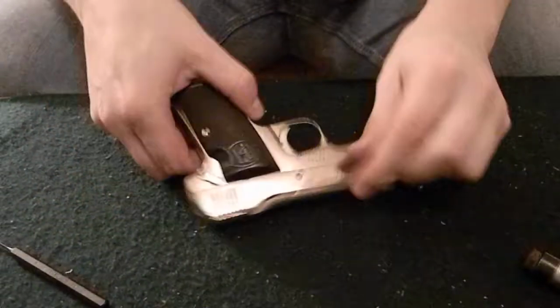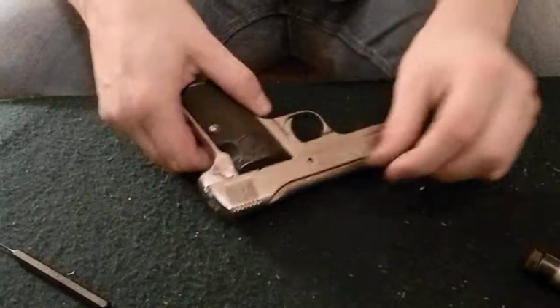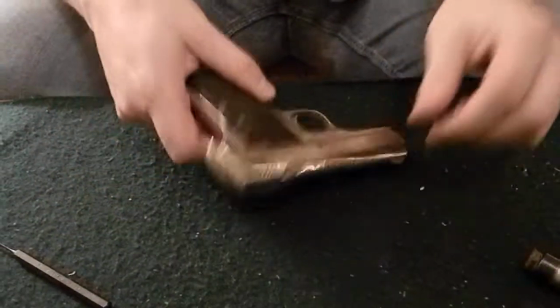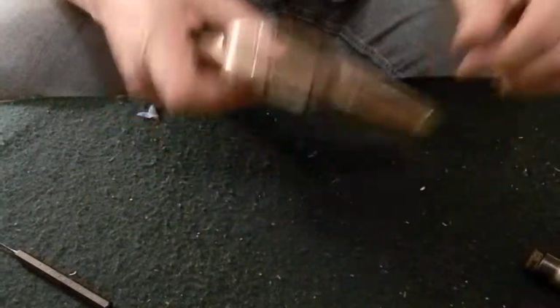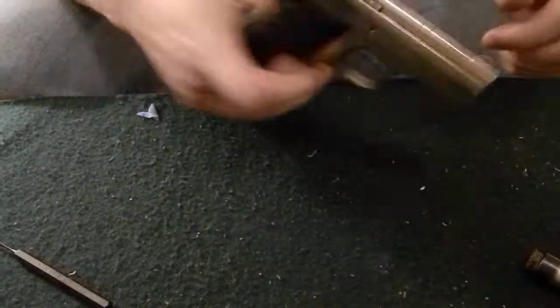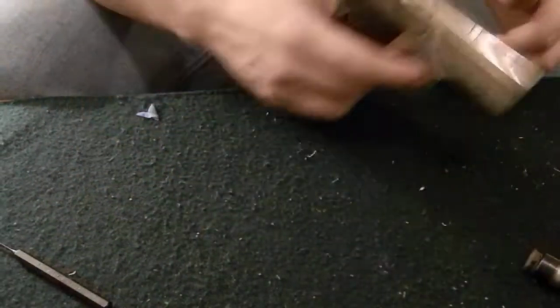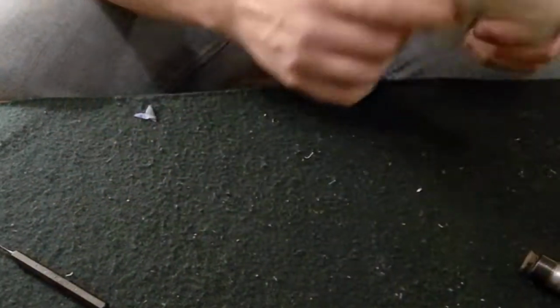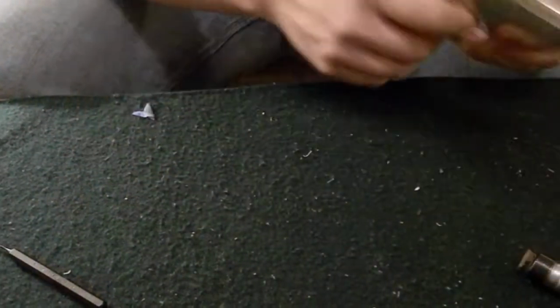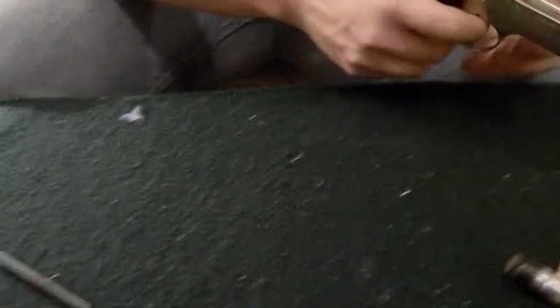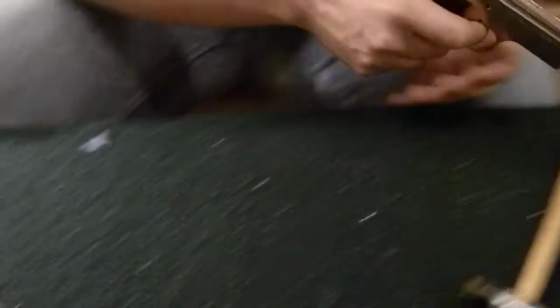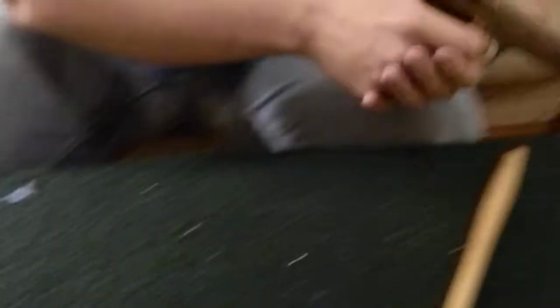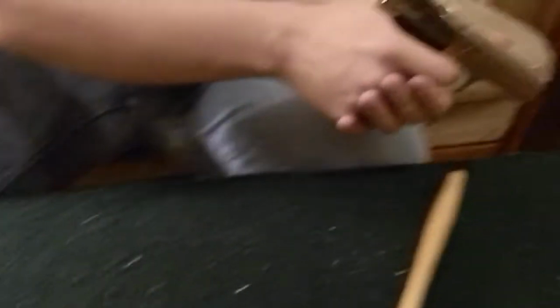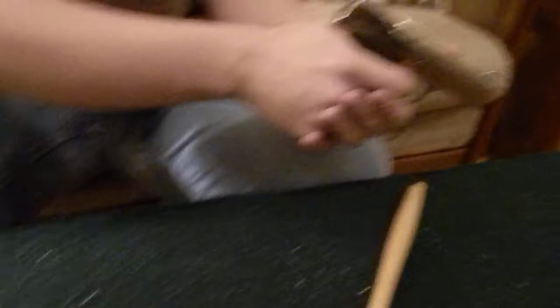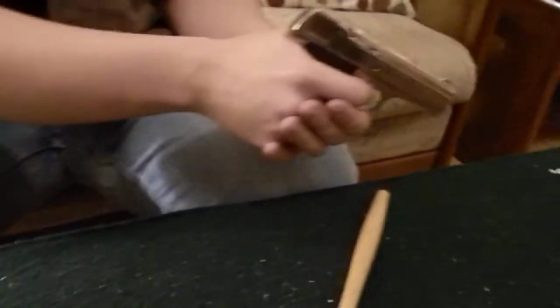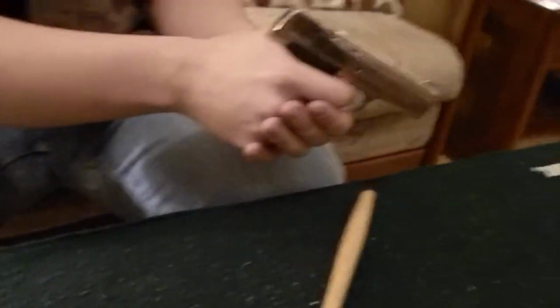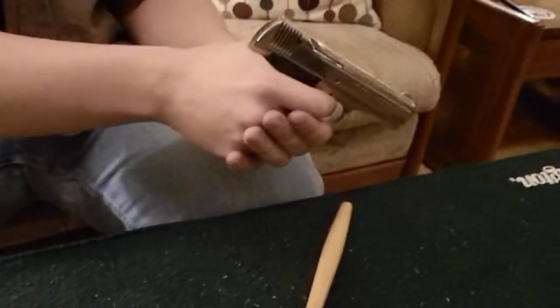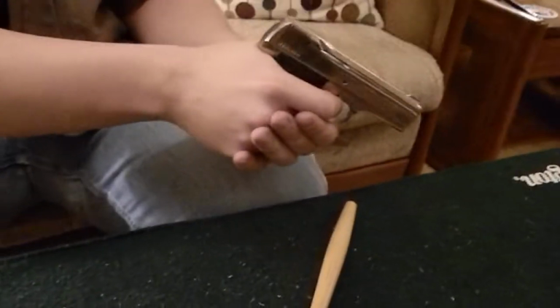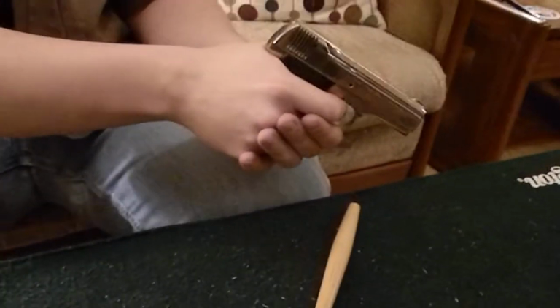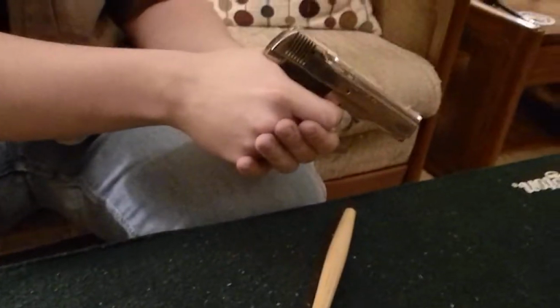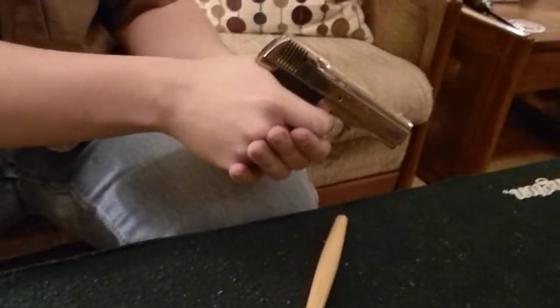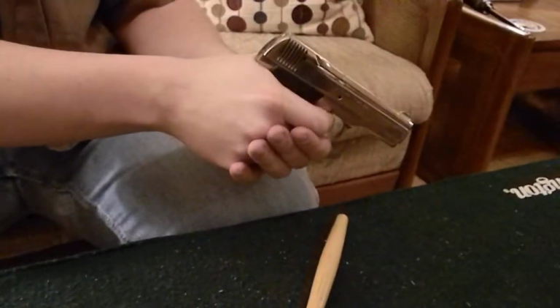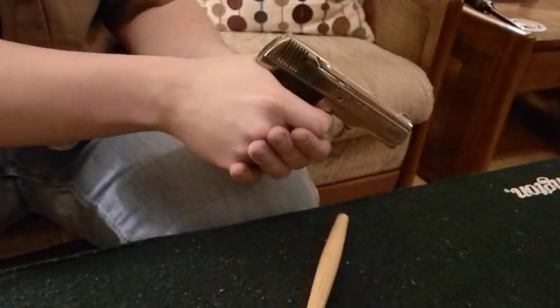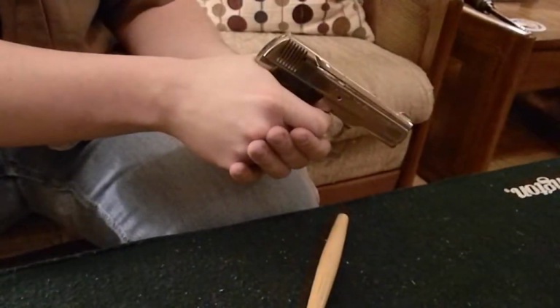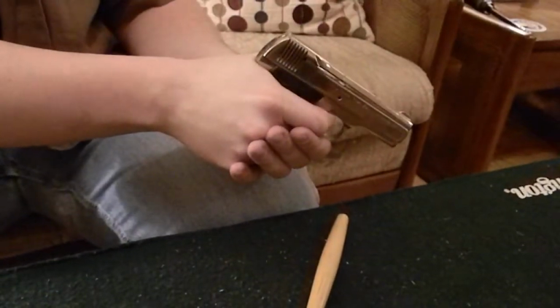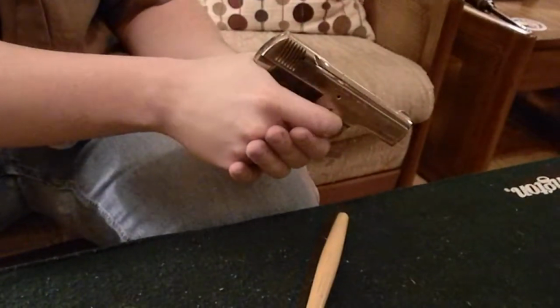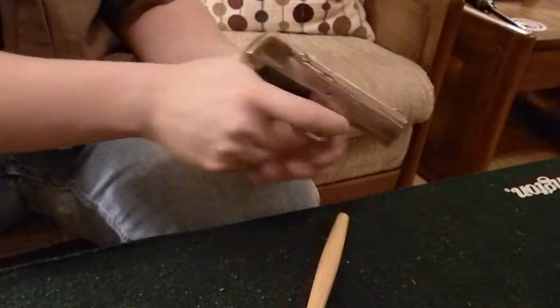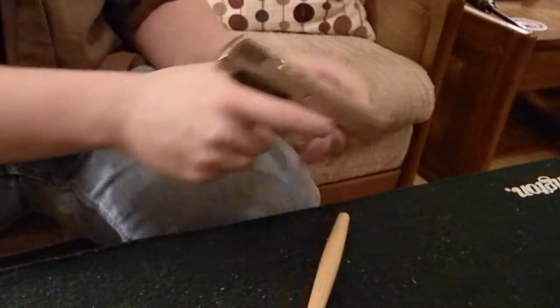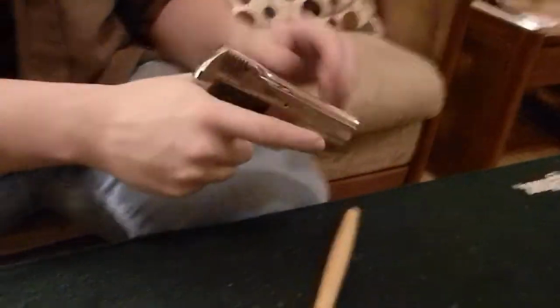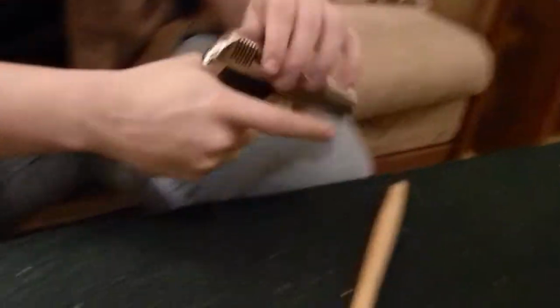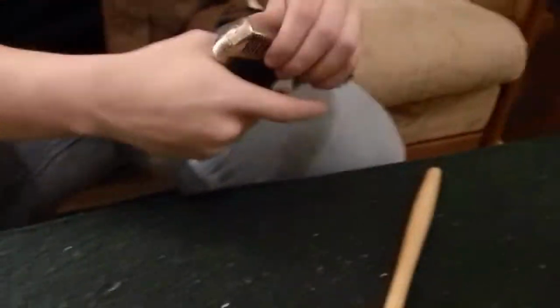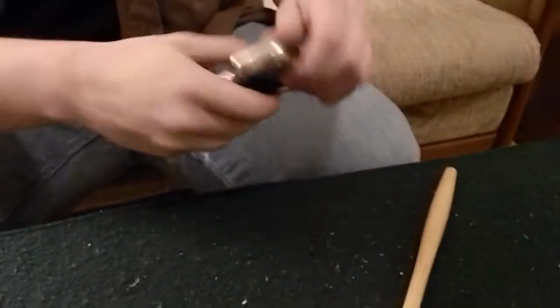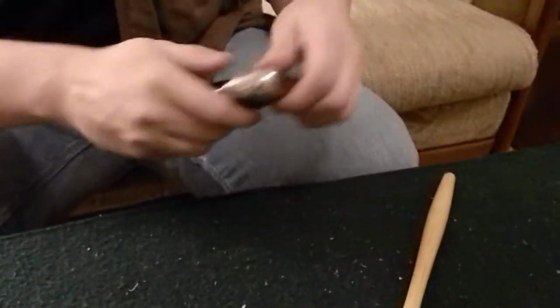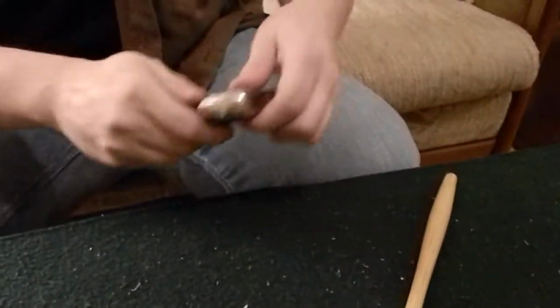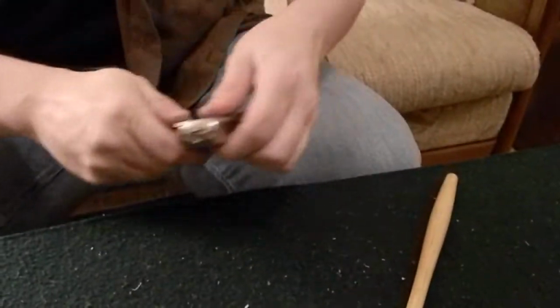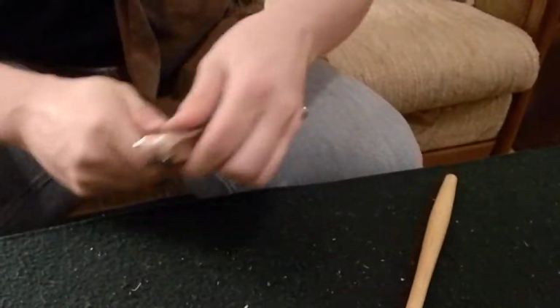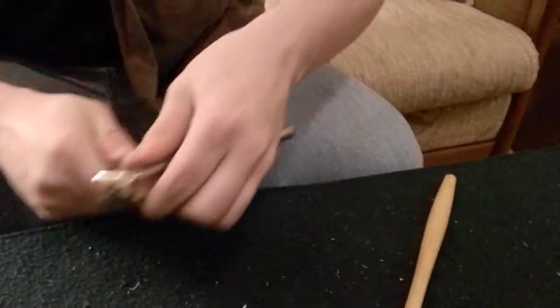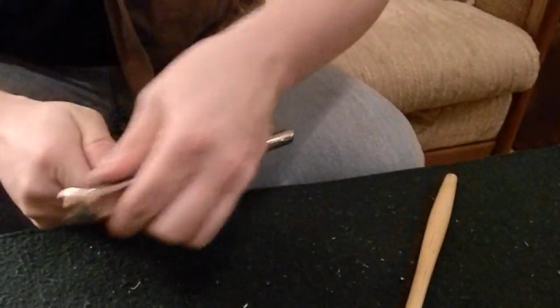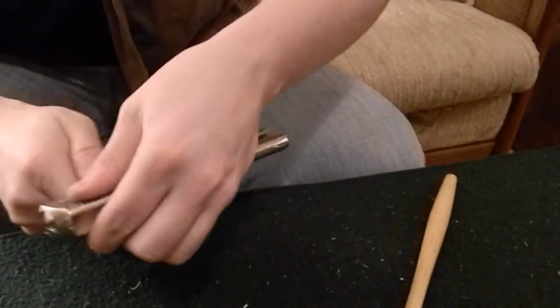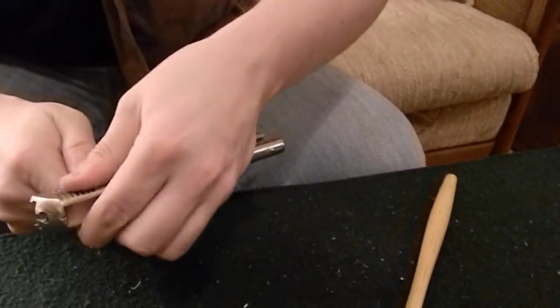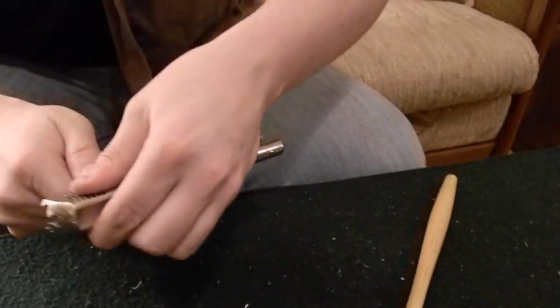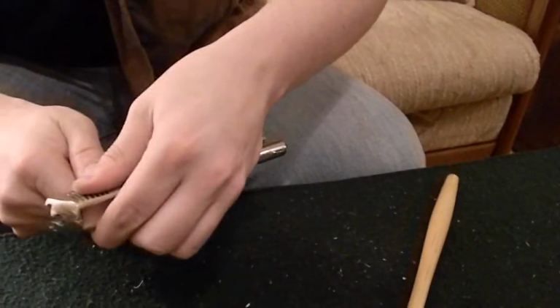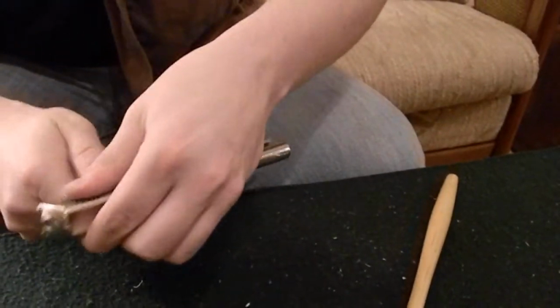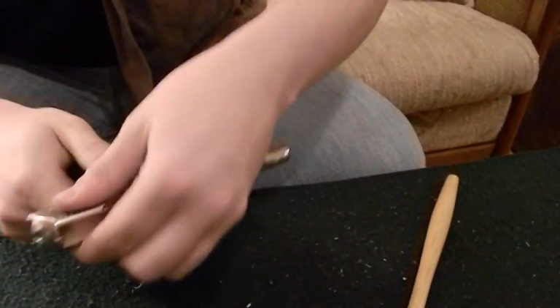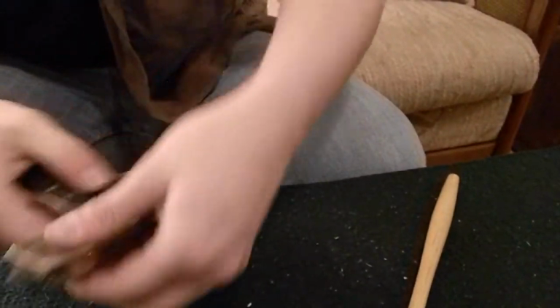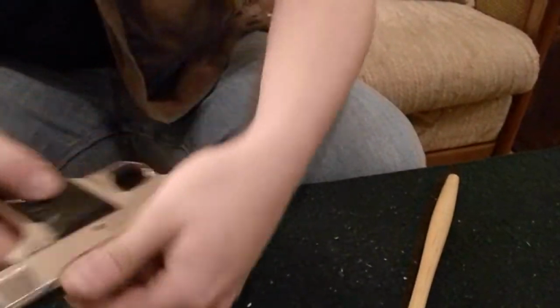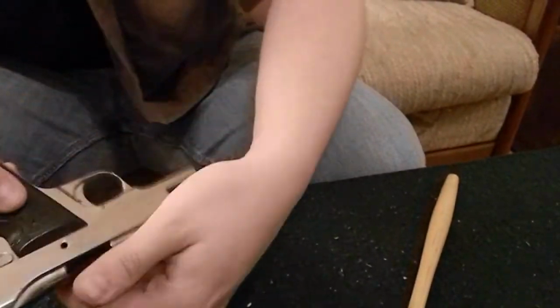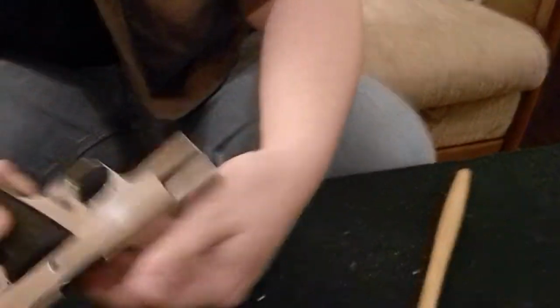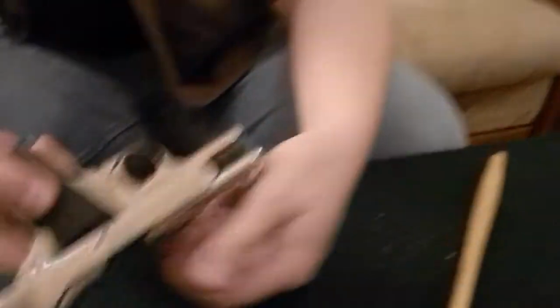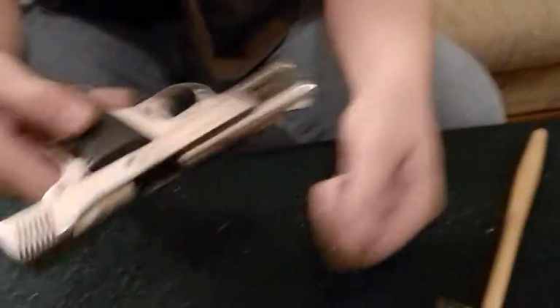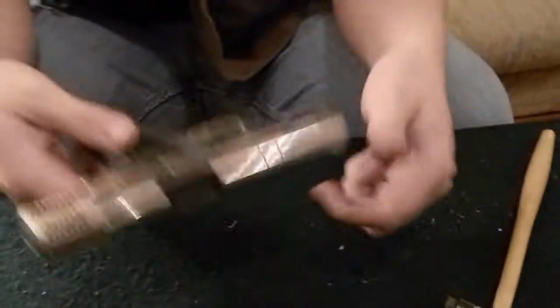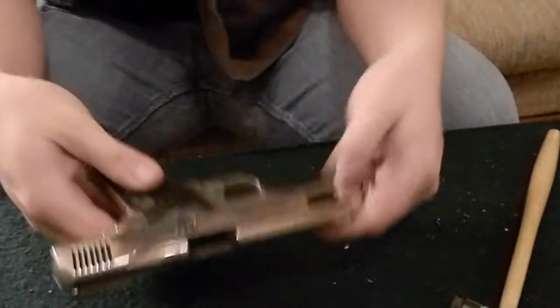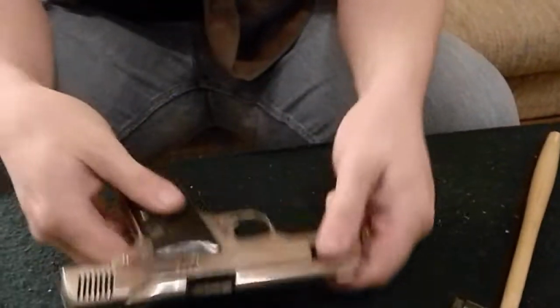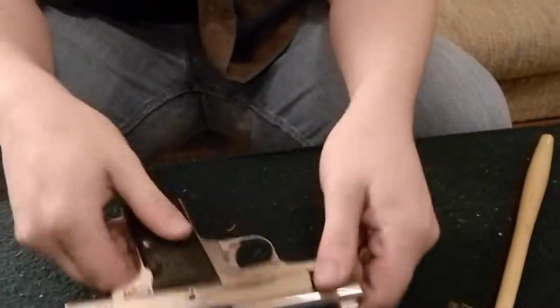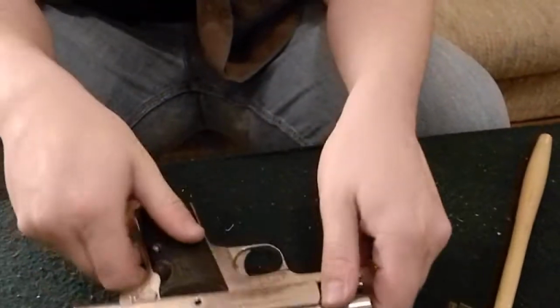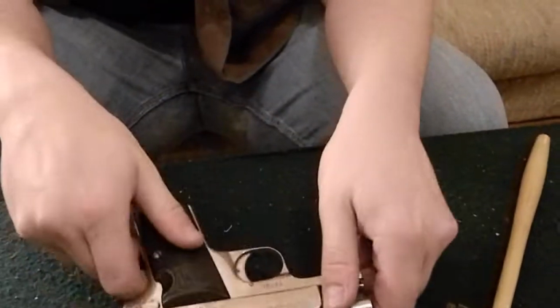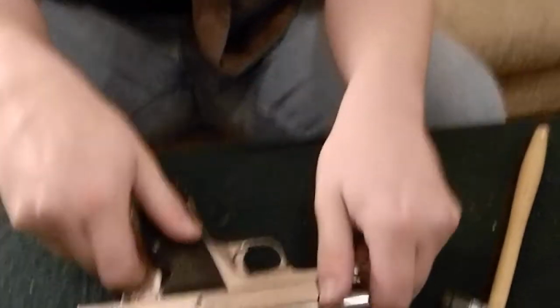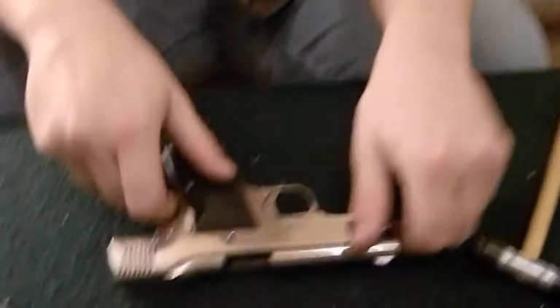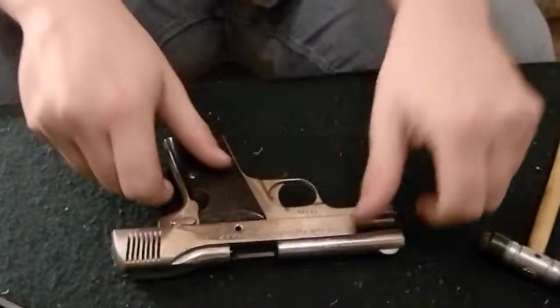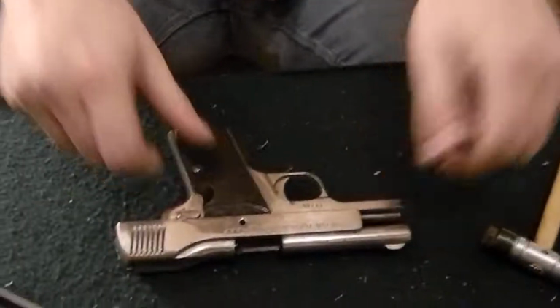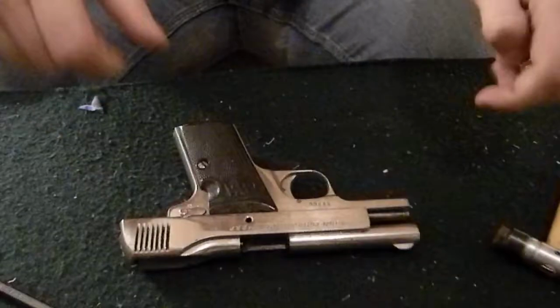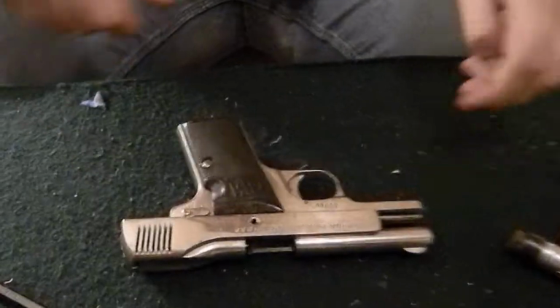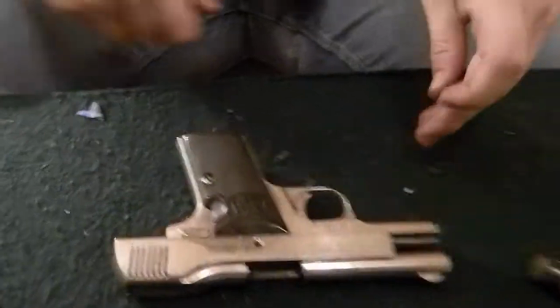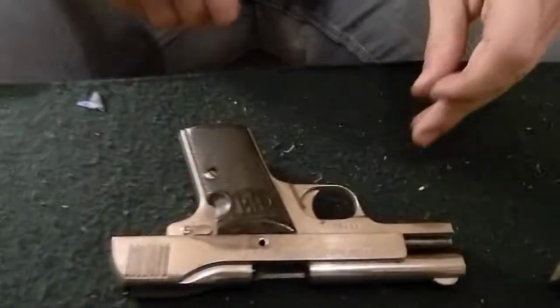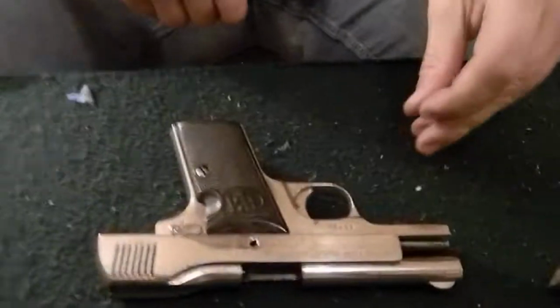And then dry fire. And there you are — reassembled Stenda Beholla.